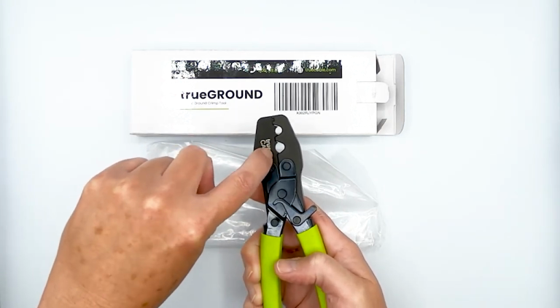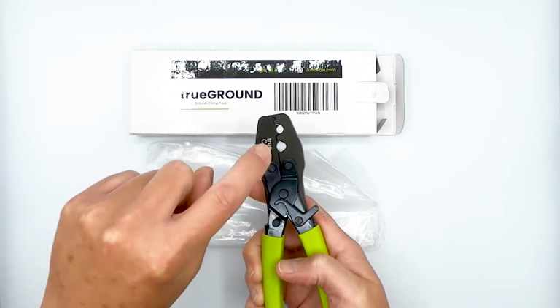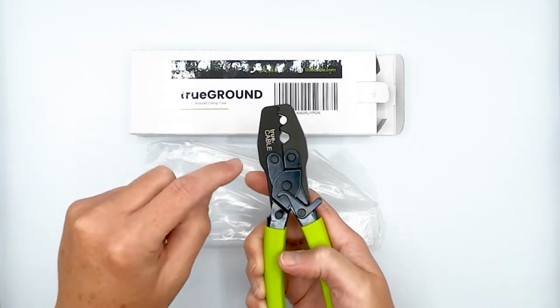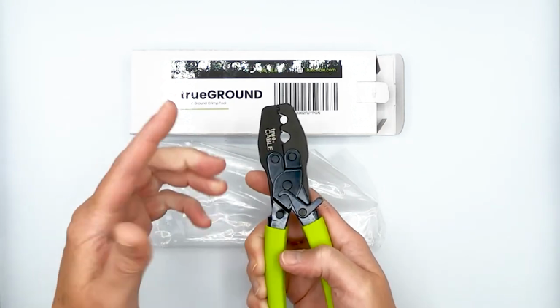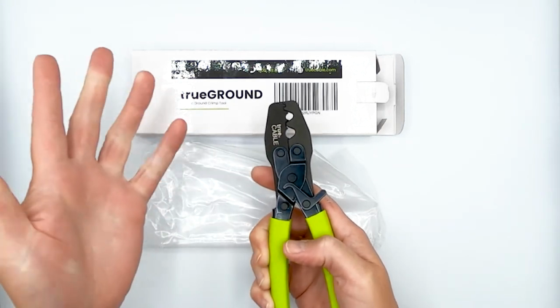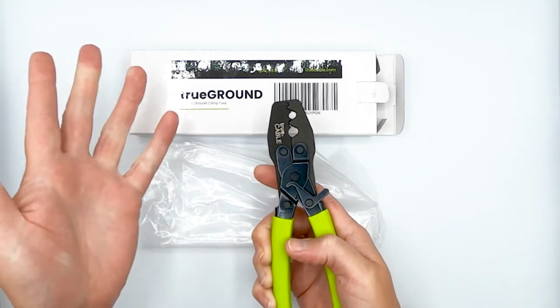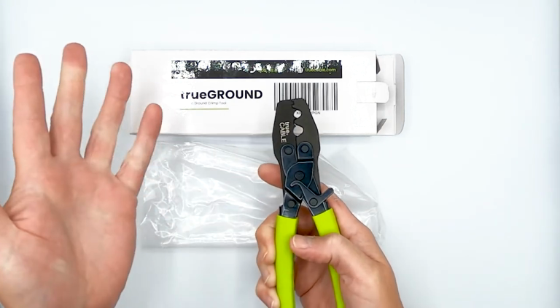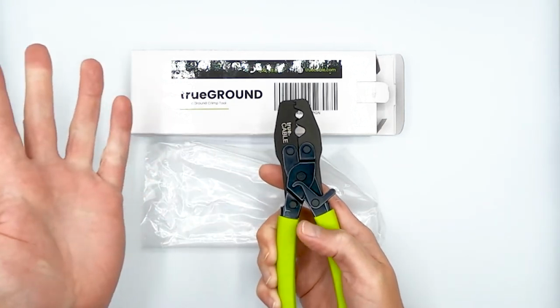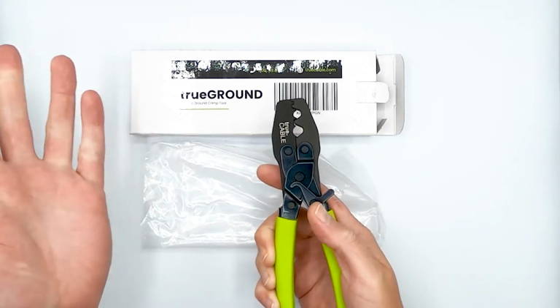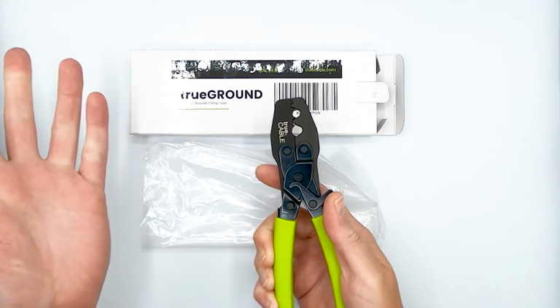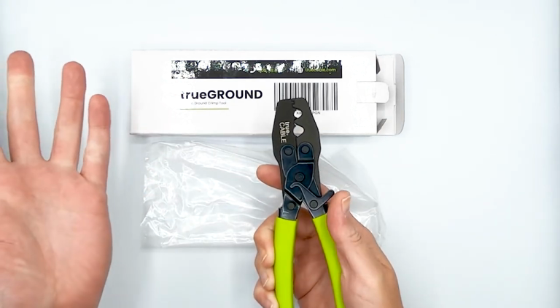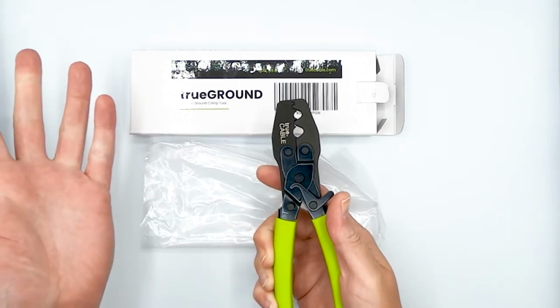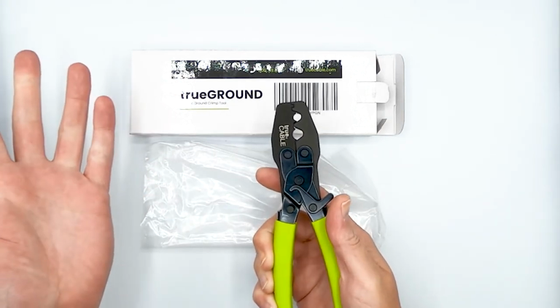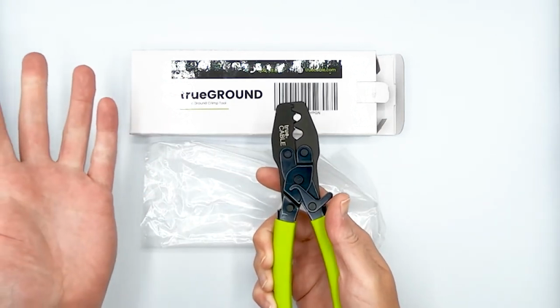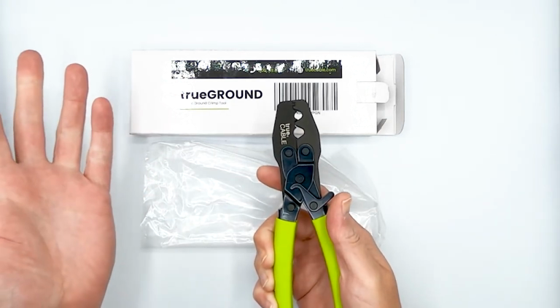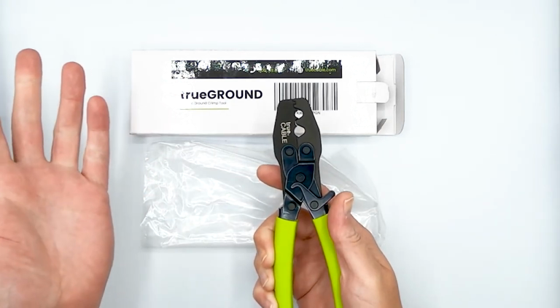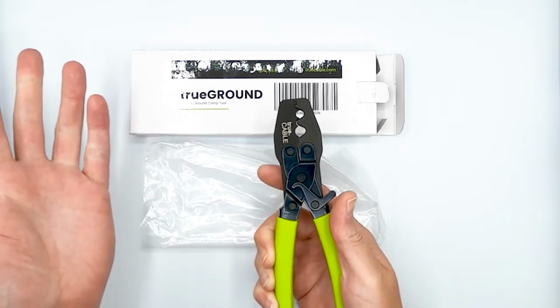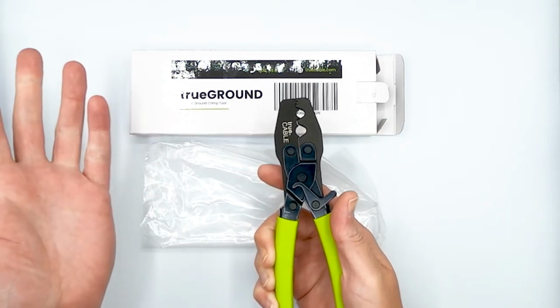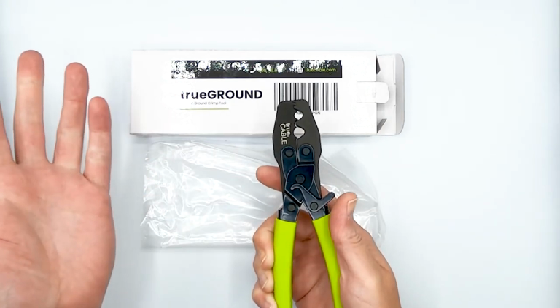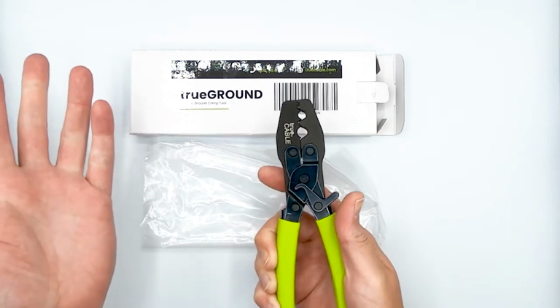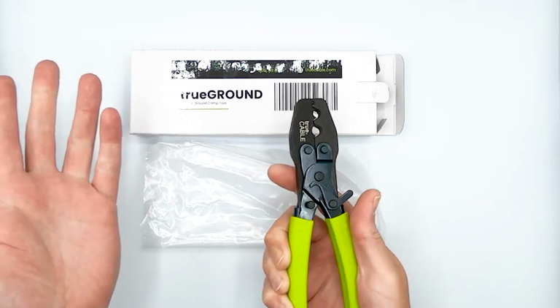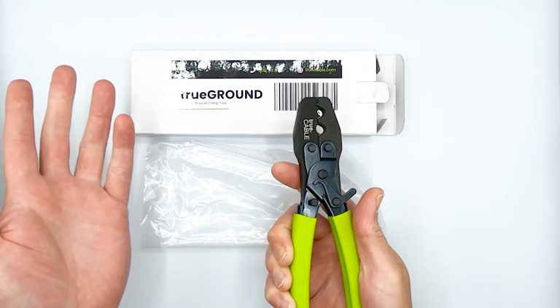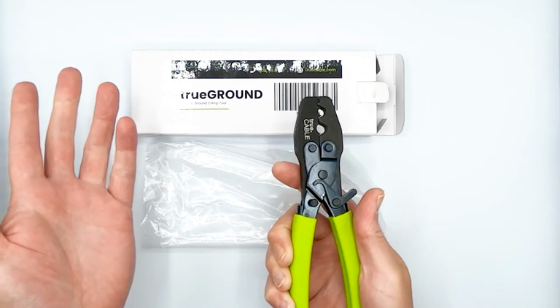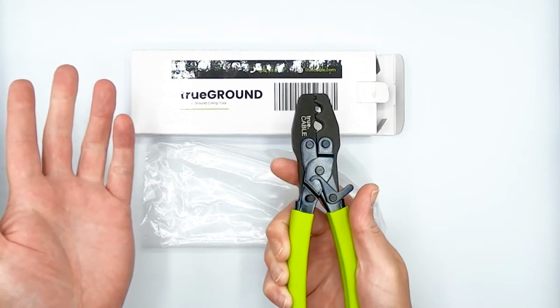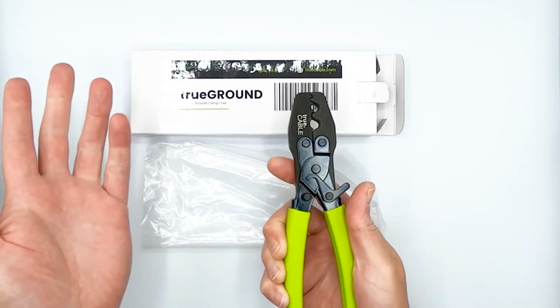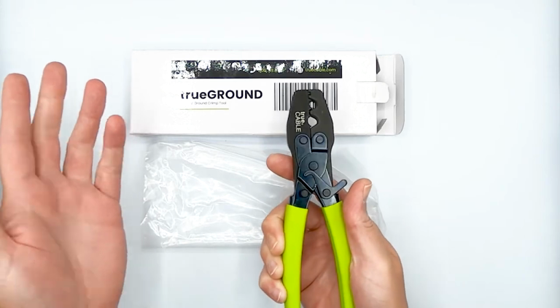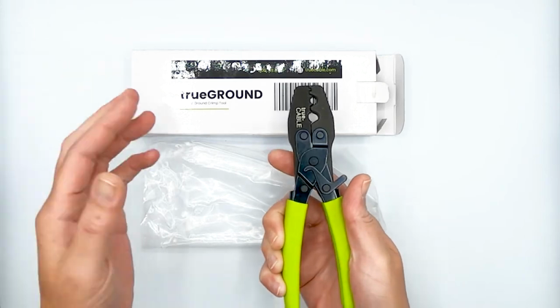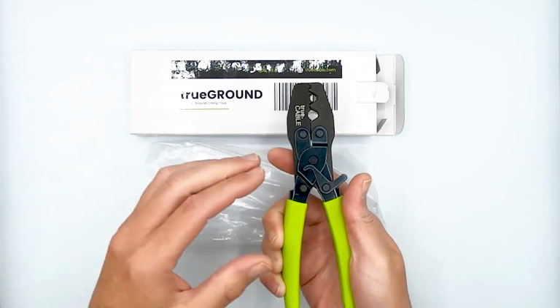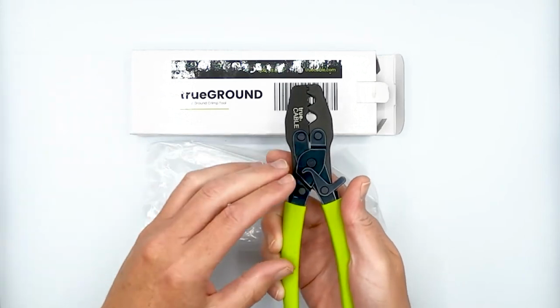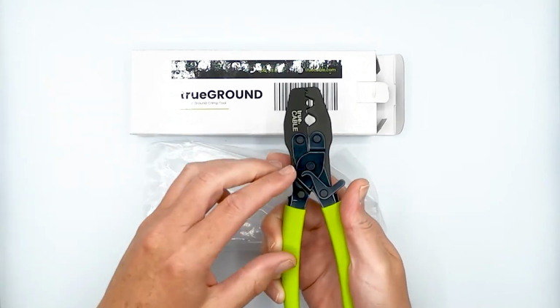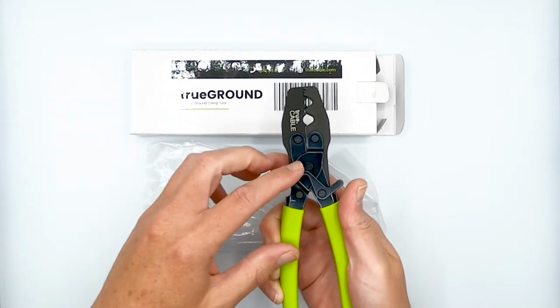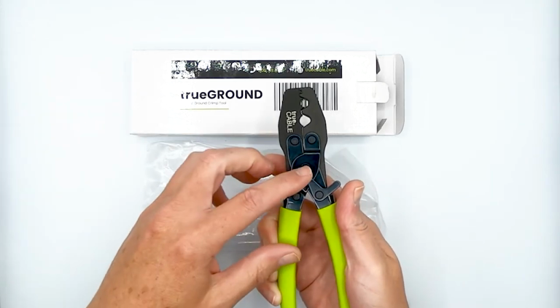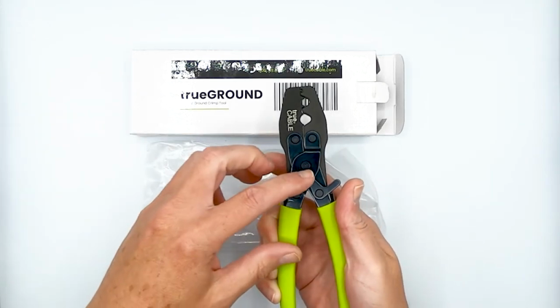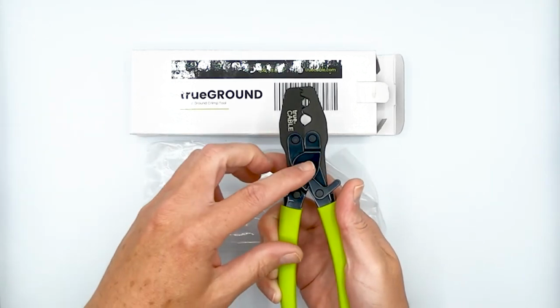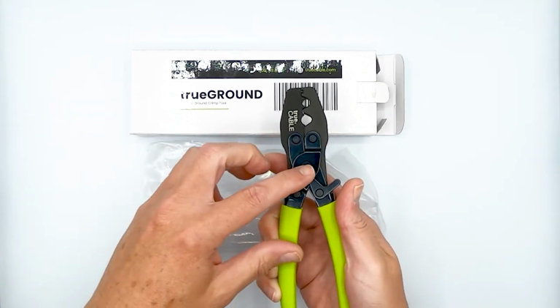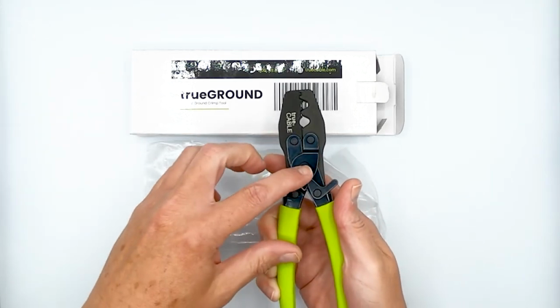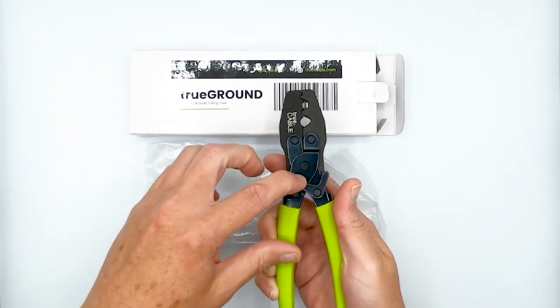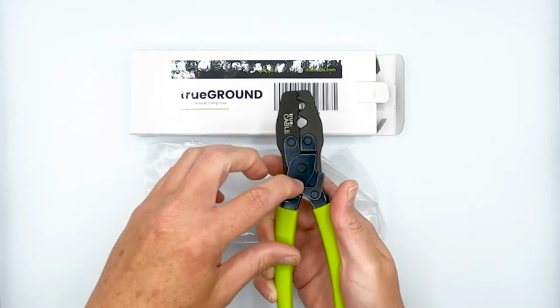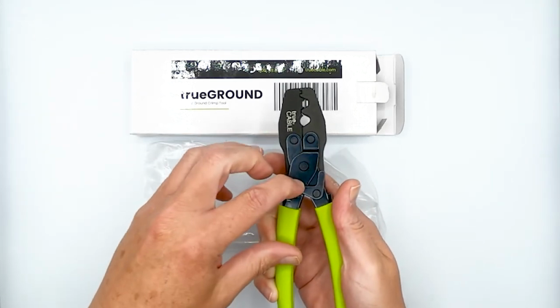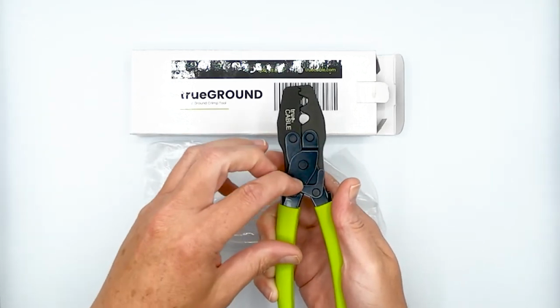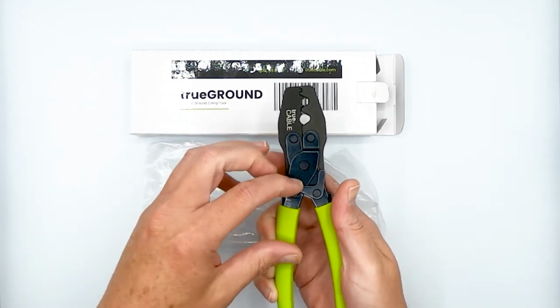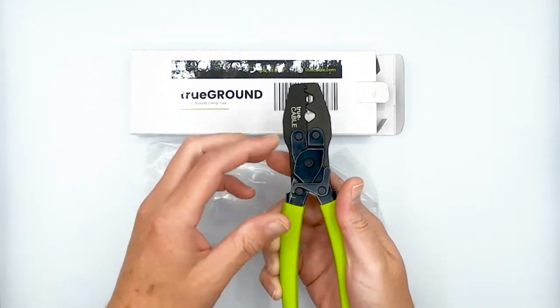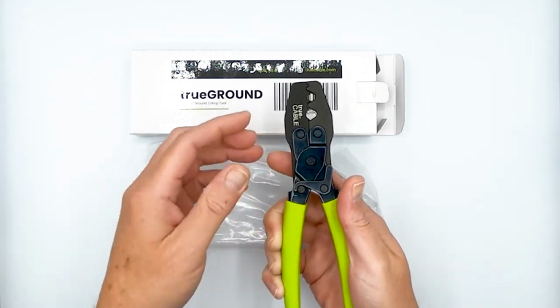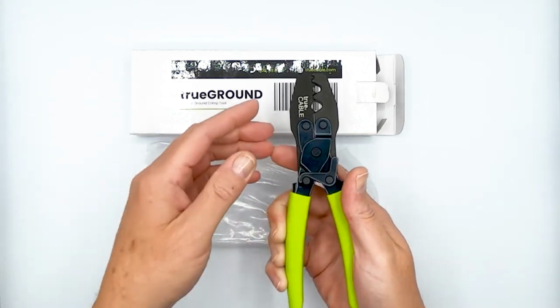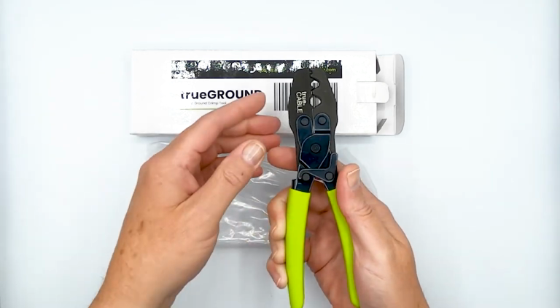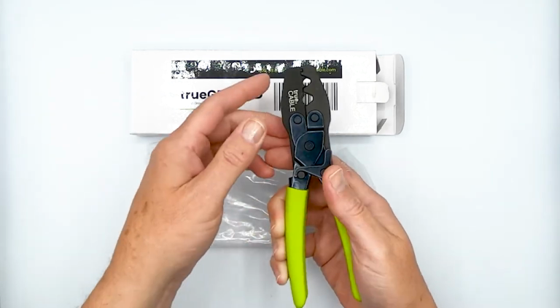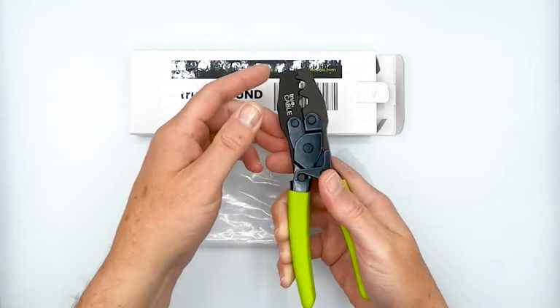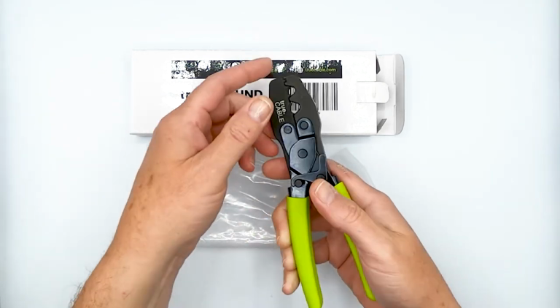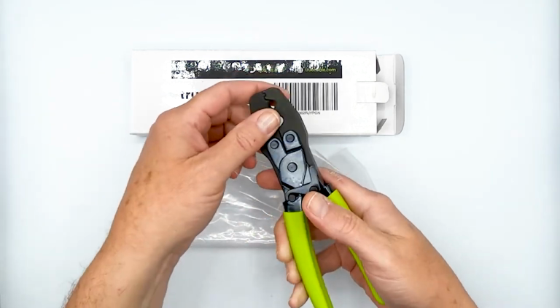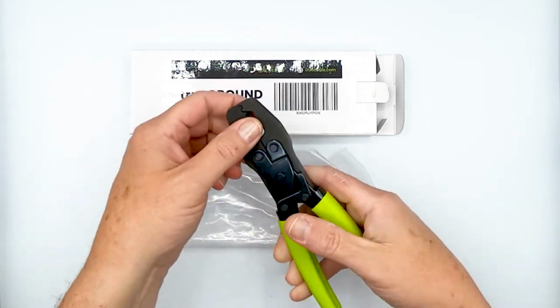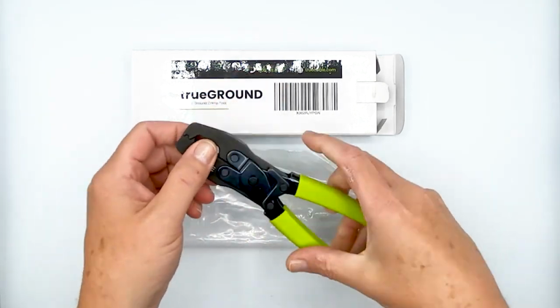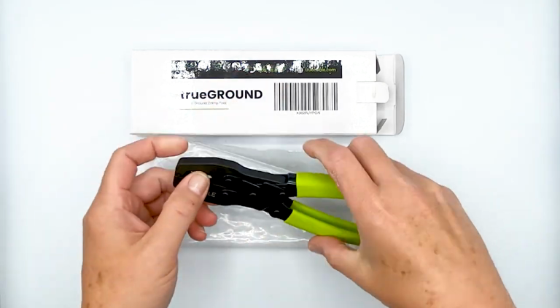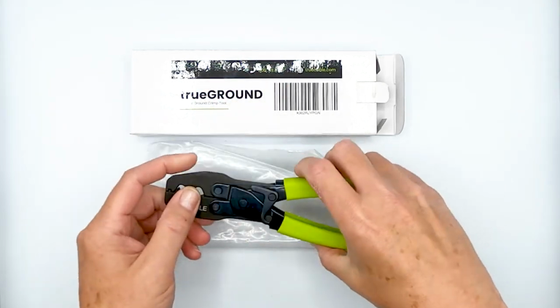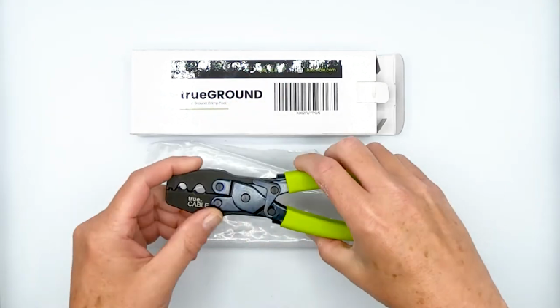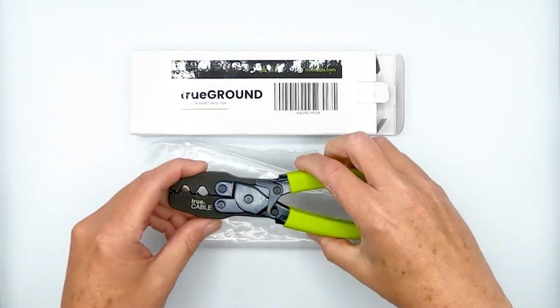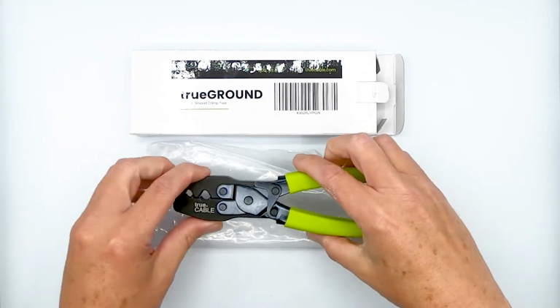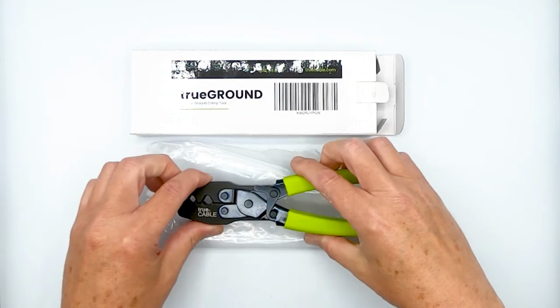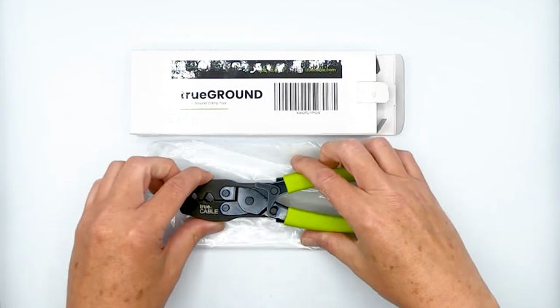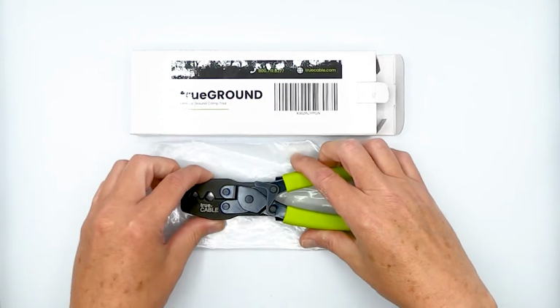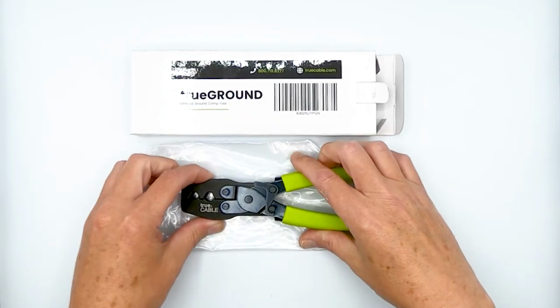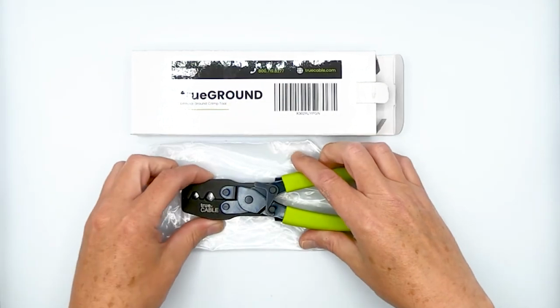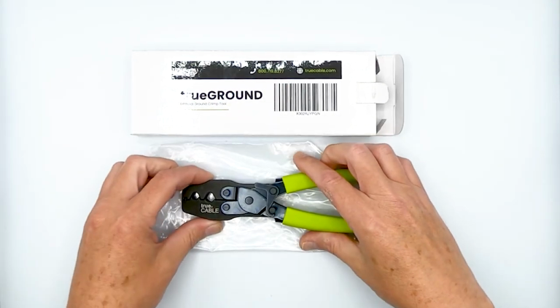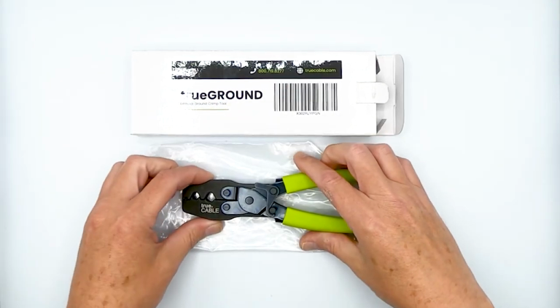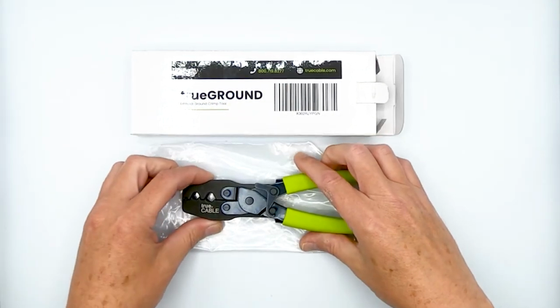So I say we go ahead and demonstrate how that works, and I'll show you the great results you get. Stay tuned. Here we go.